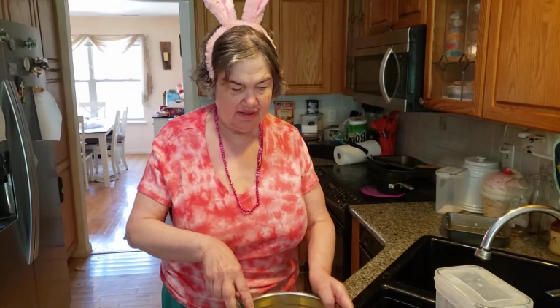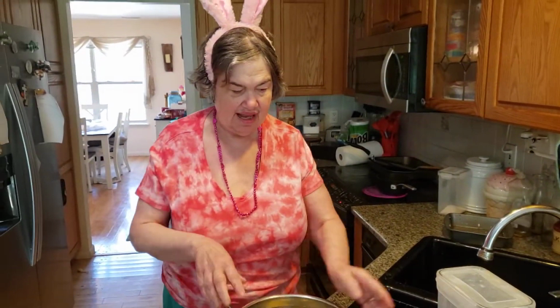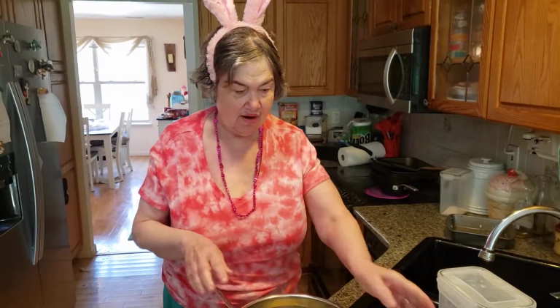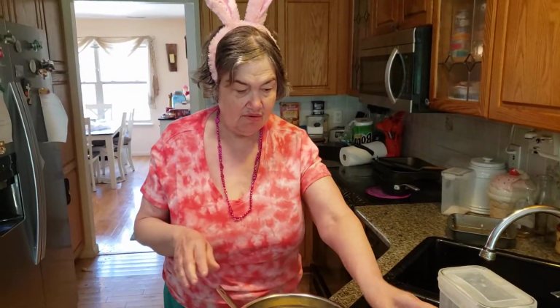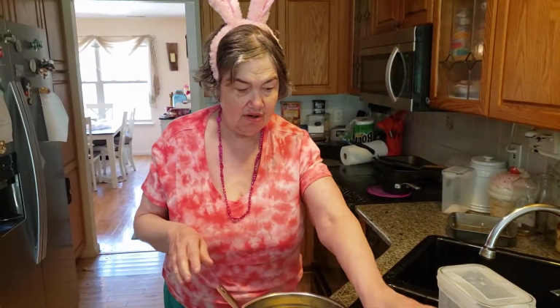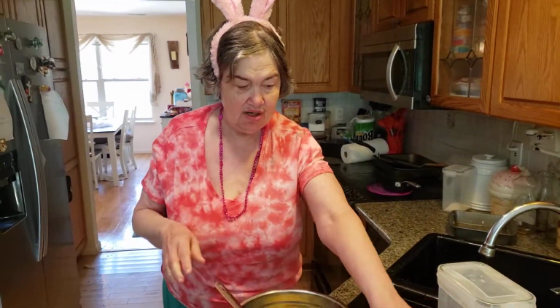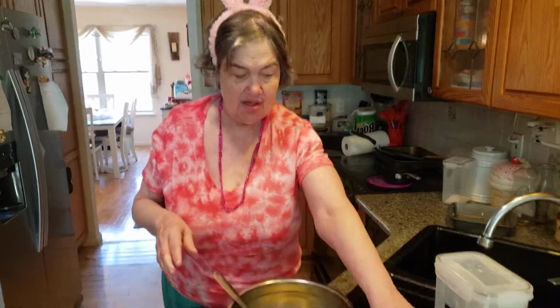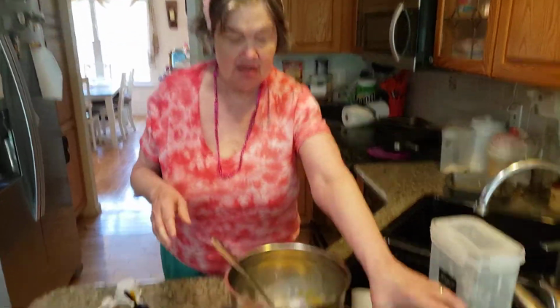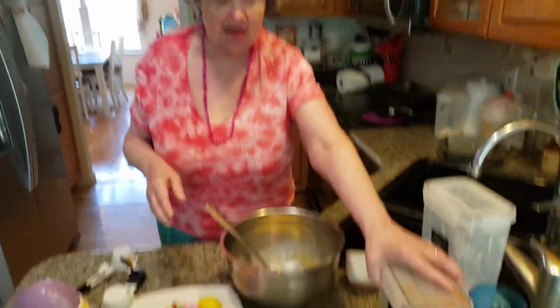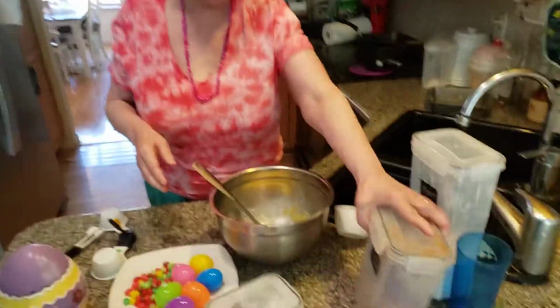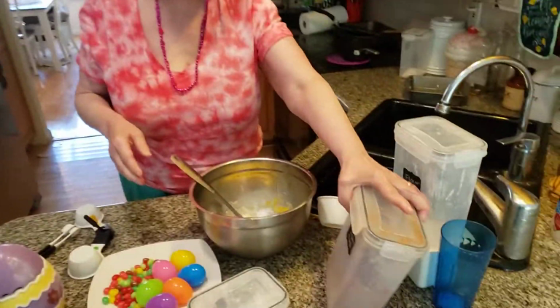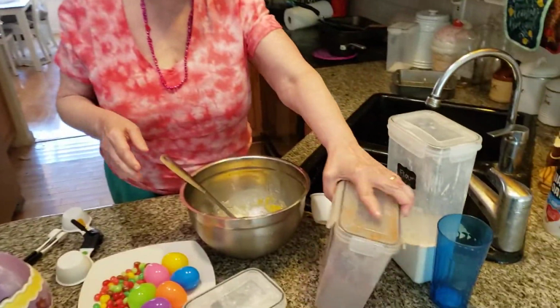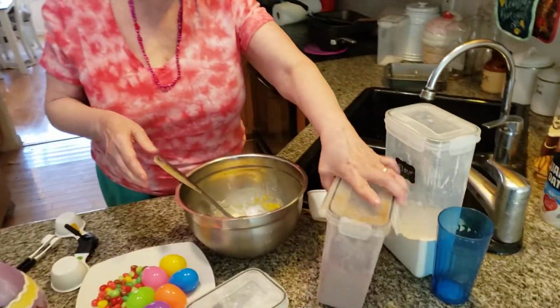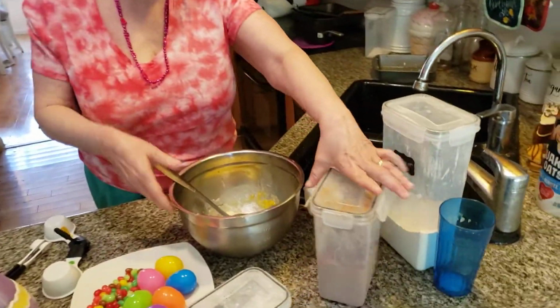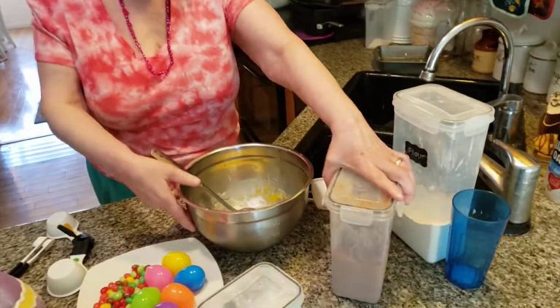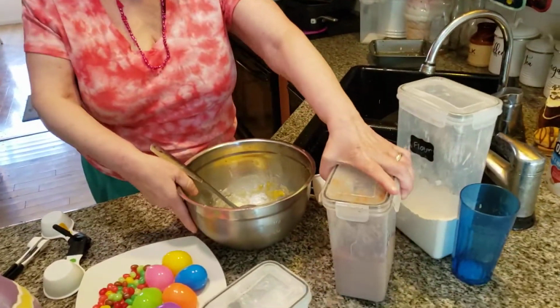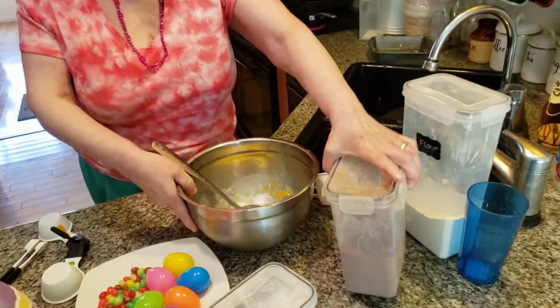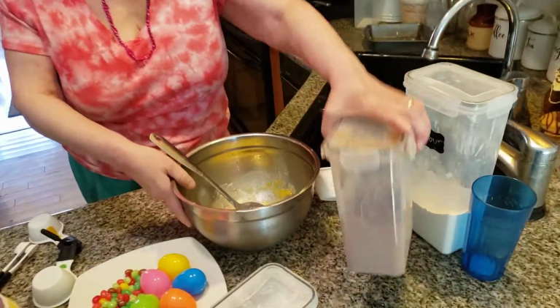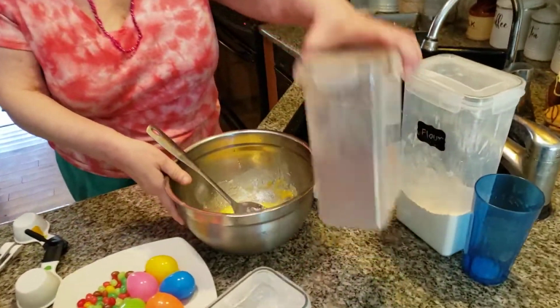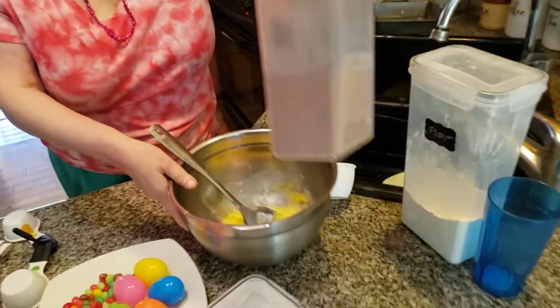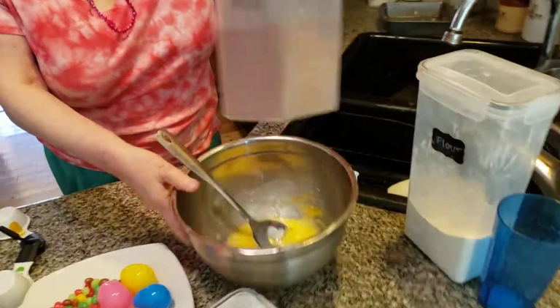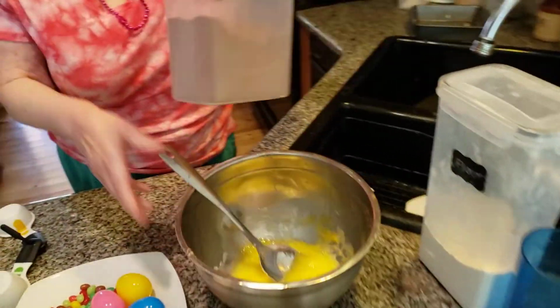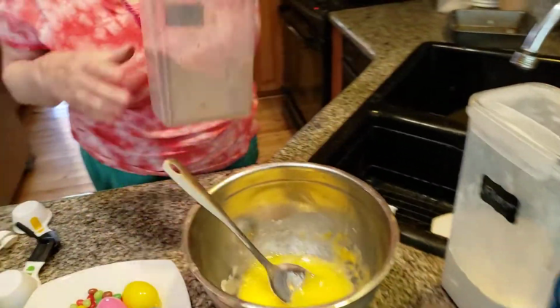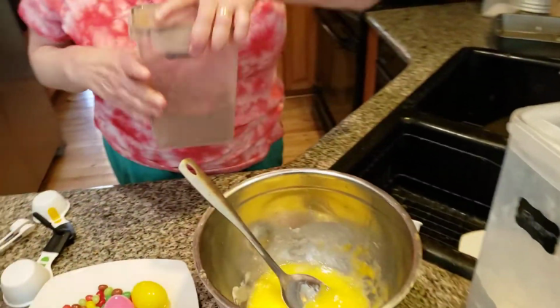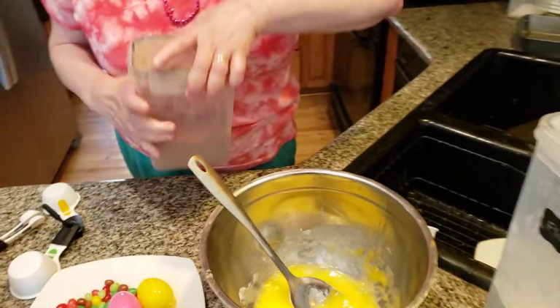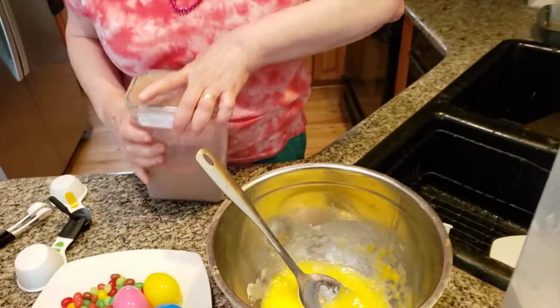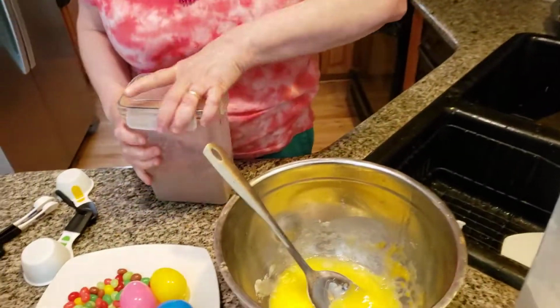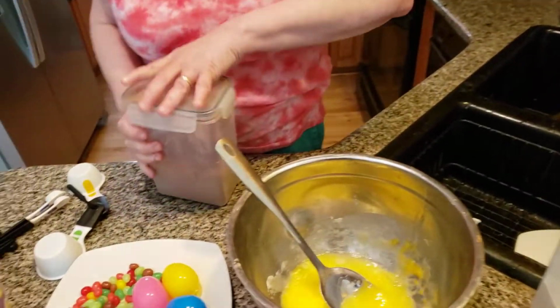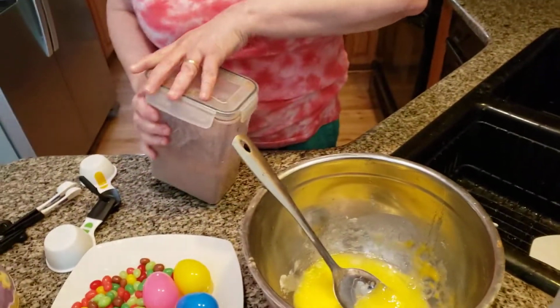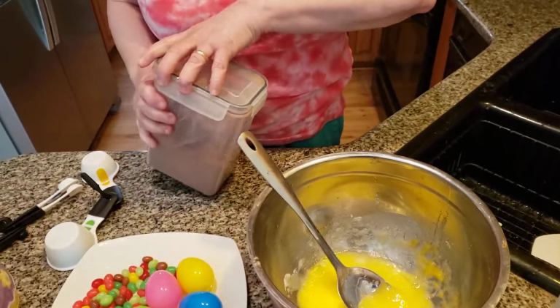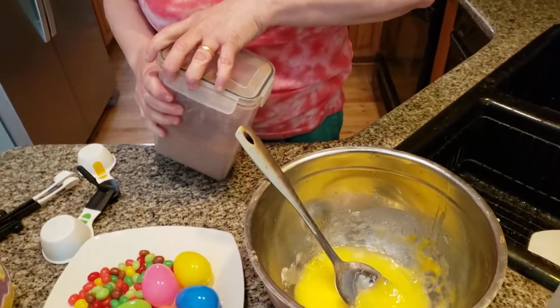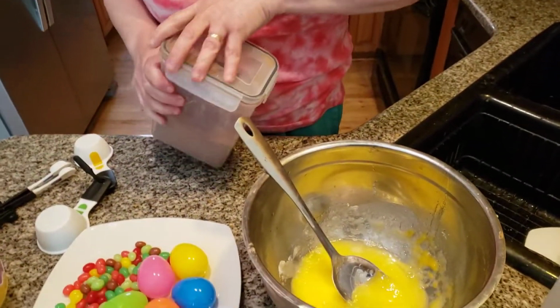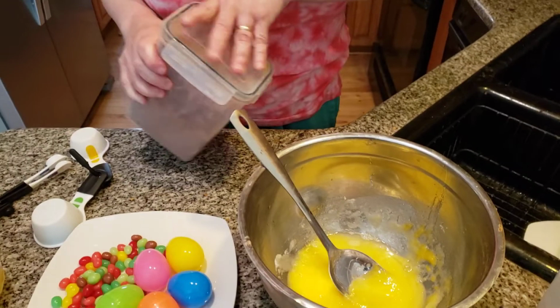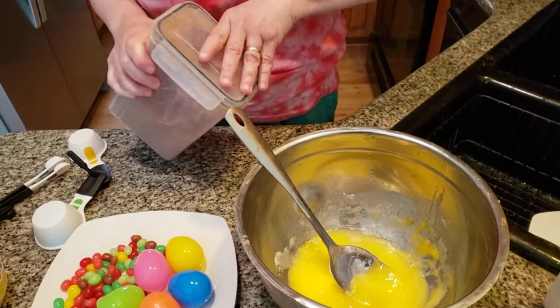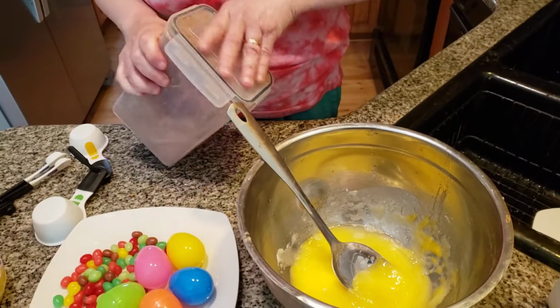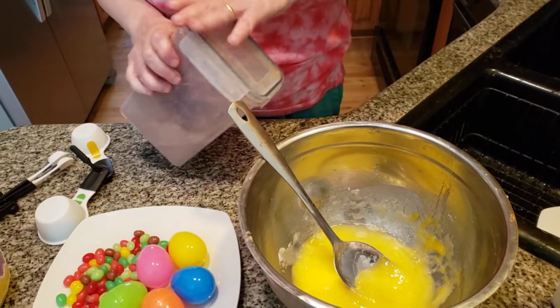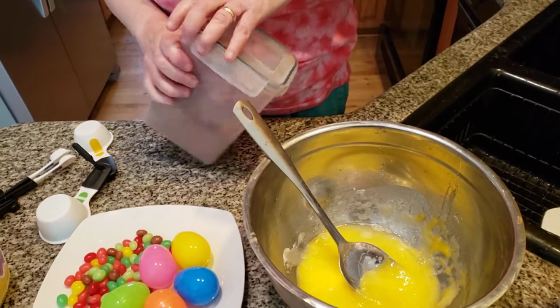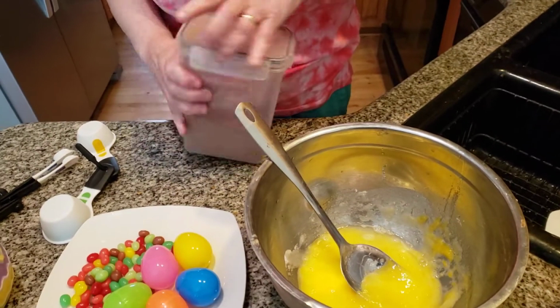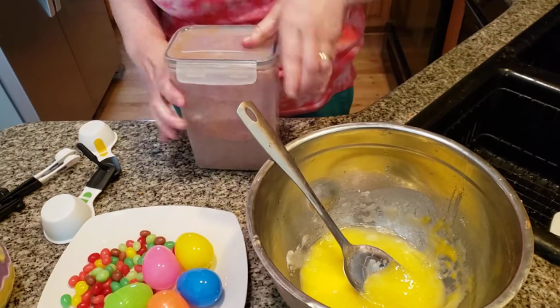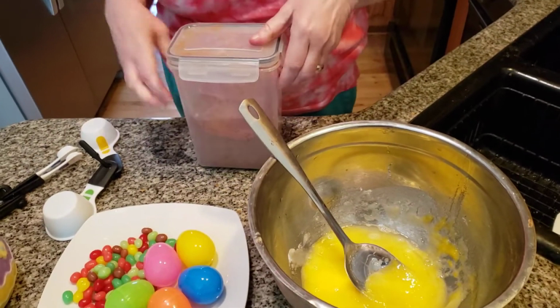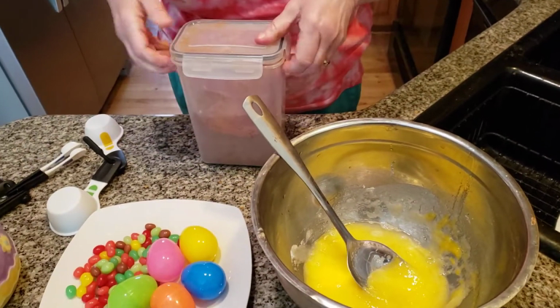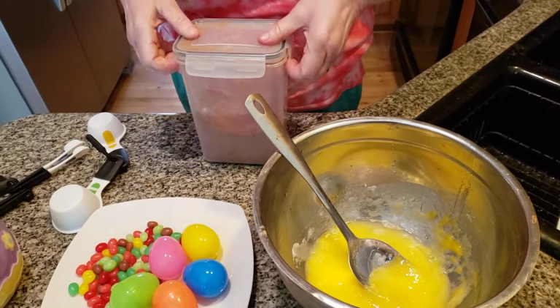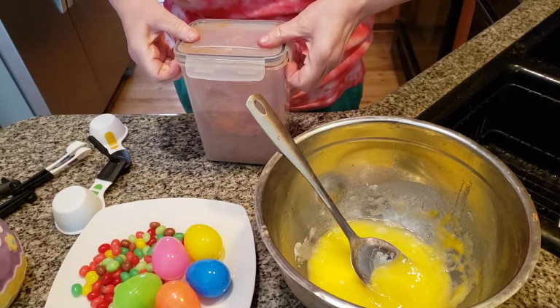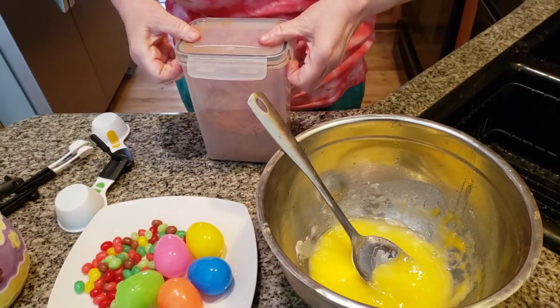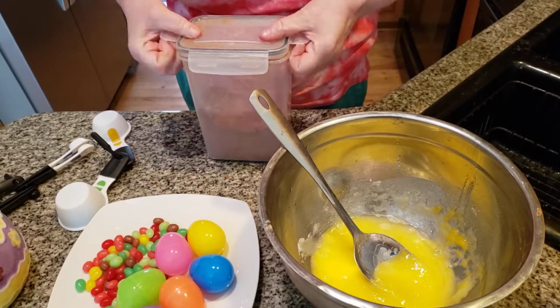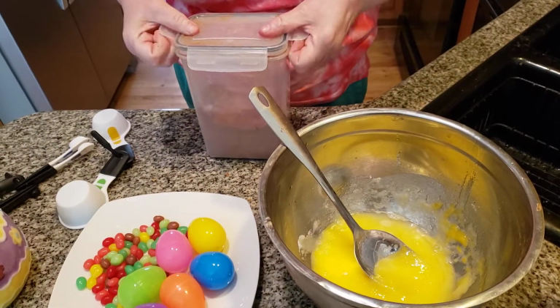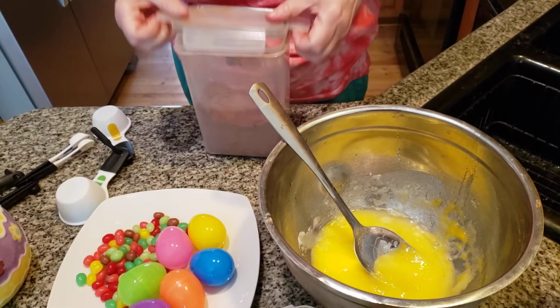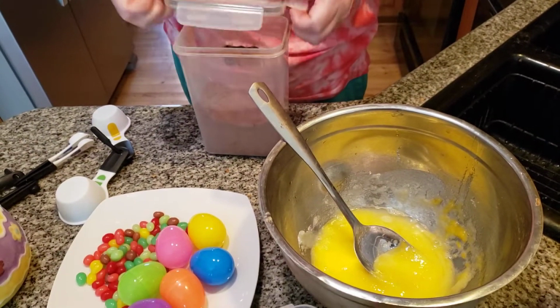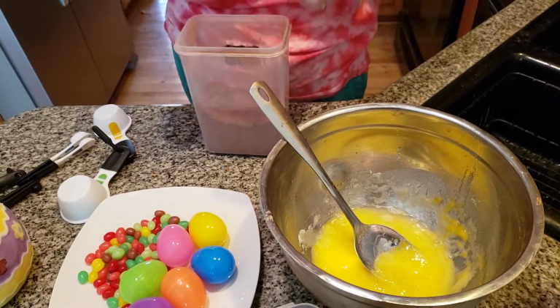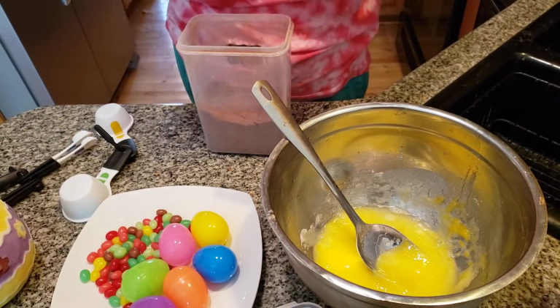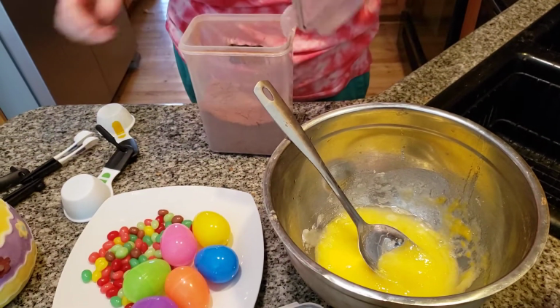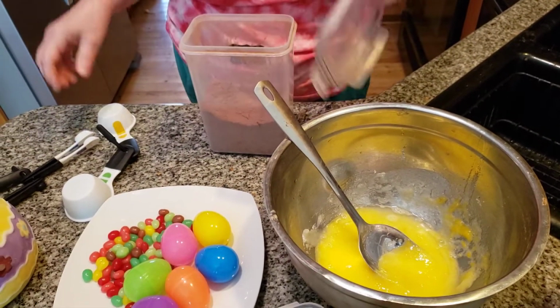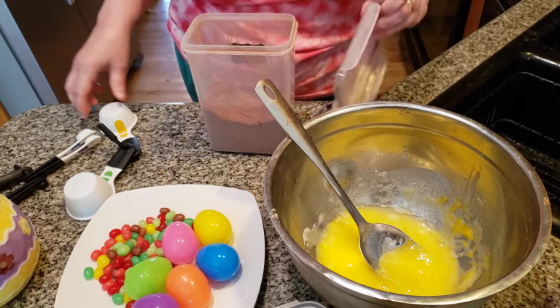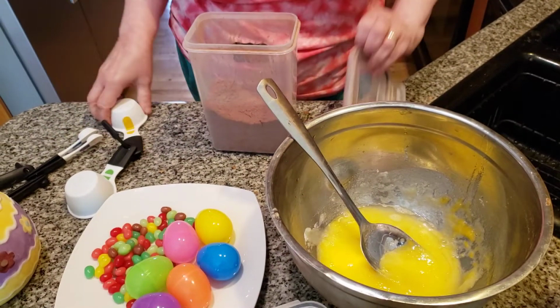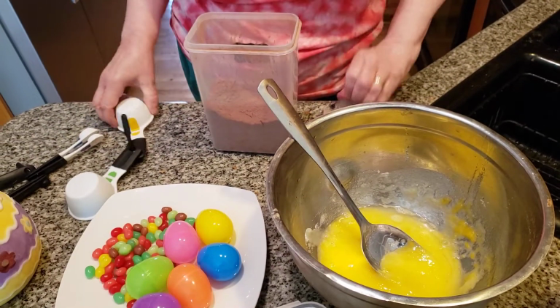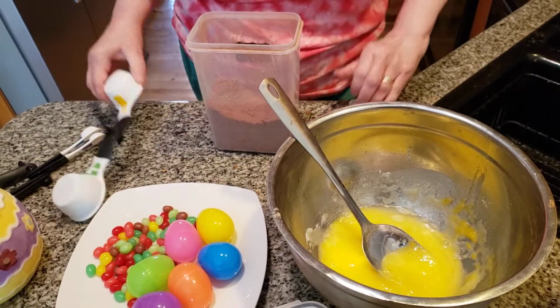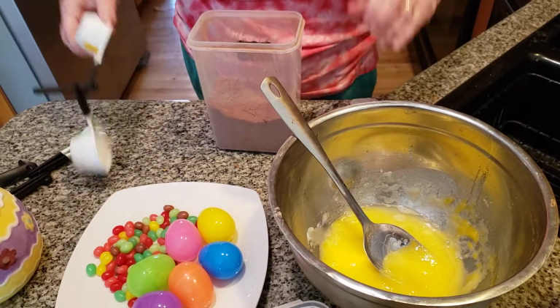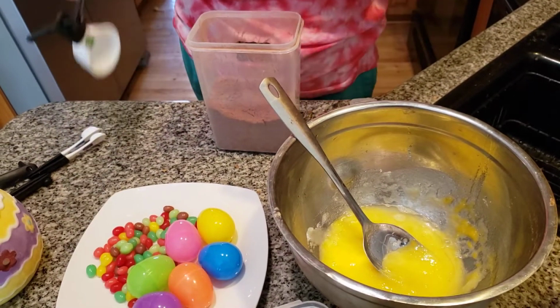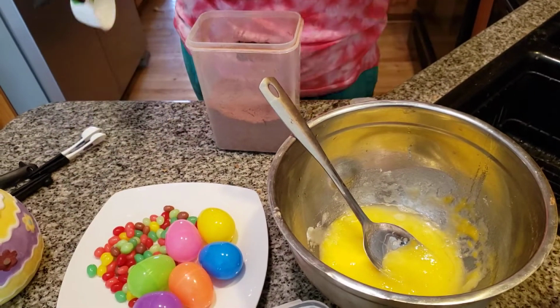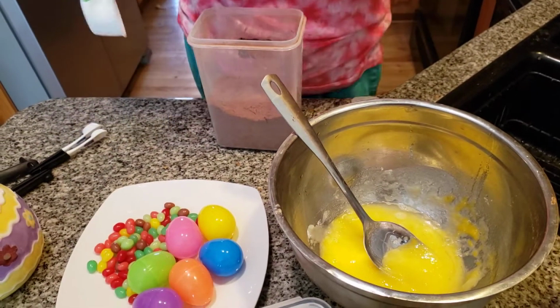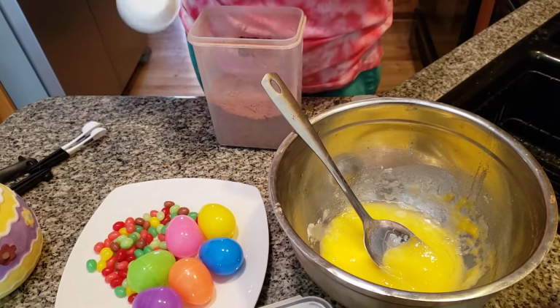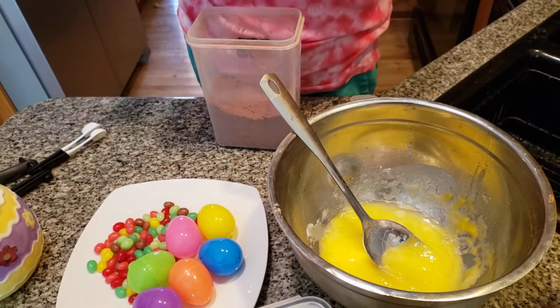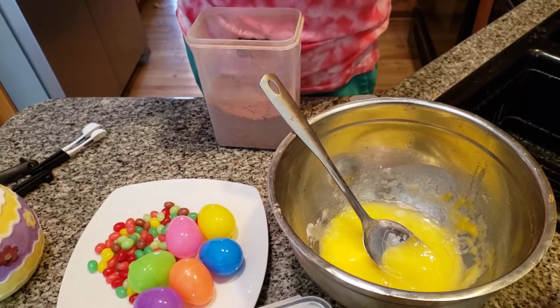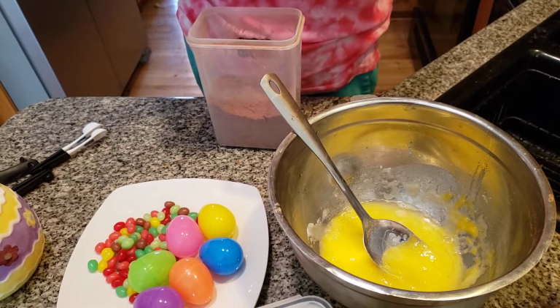Now the next thing is going to be the cocoa. We're going to make delicious wonderful brownies decorated with white frosting and jelly beans. It's going to be so pretty today.